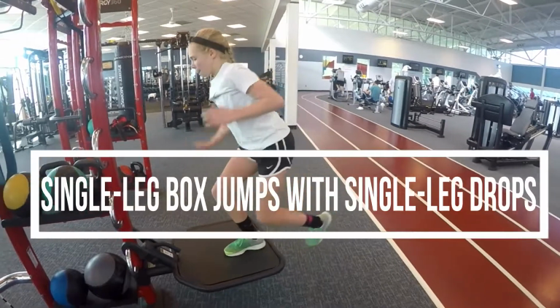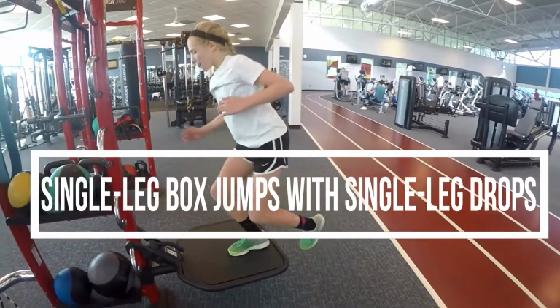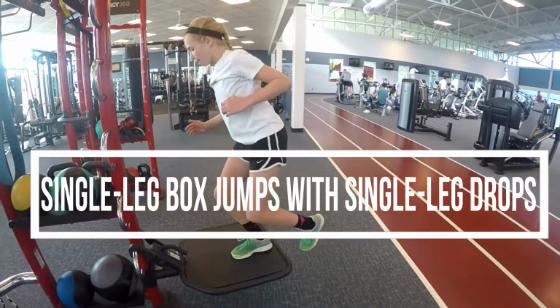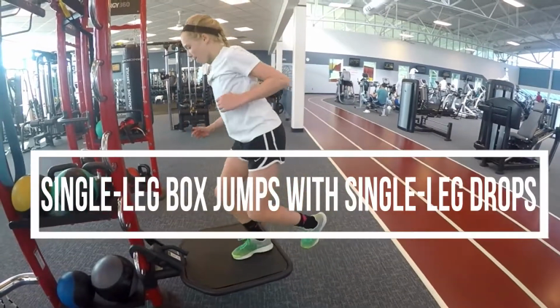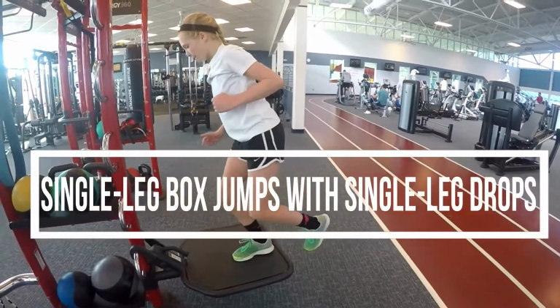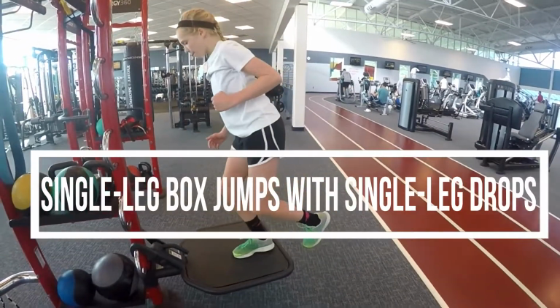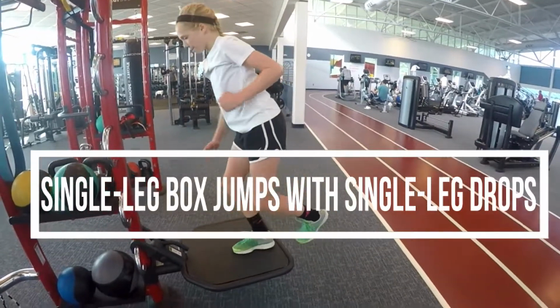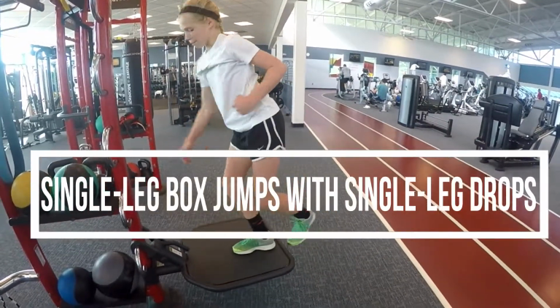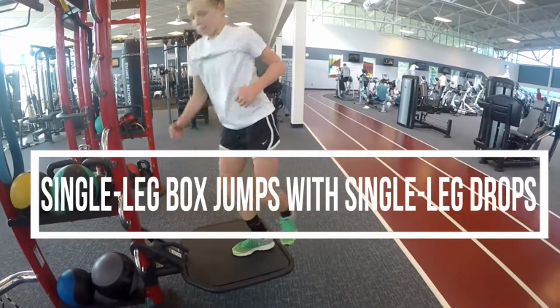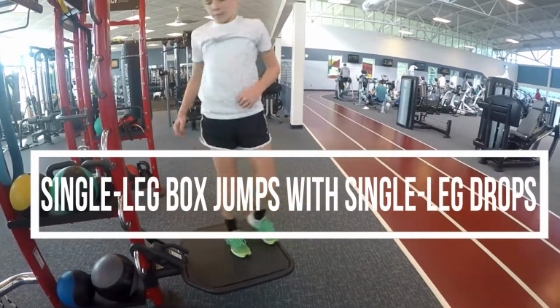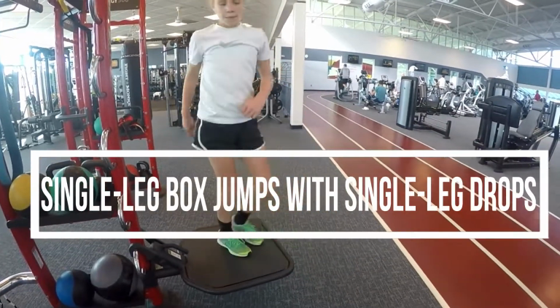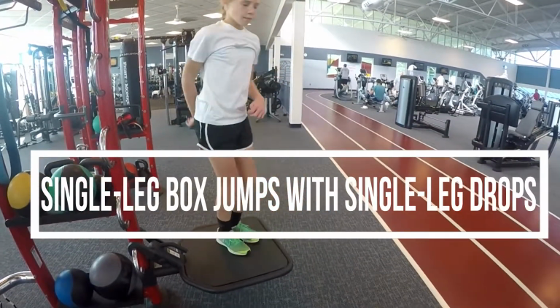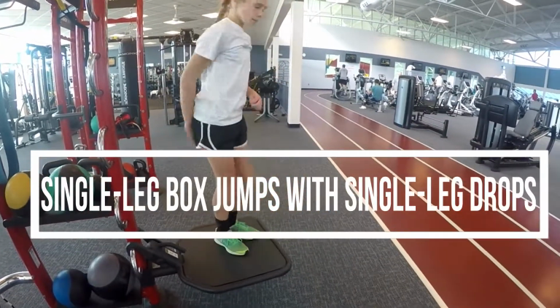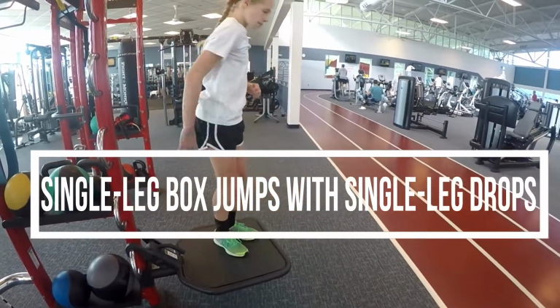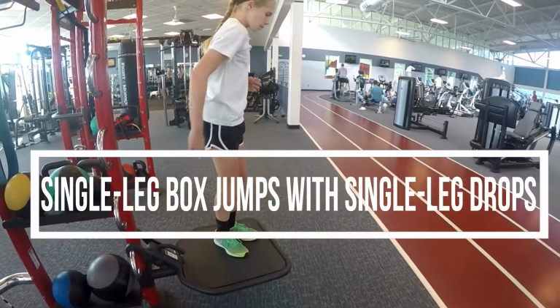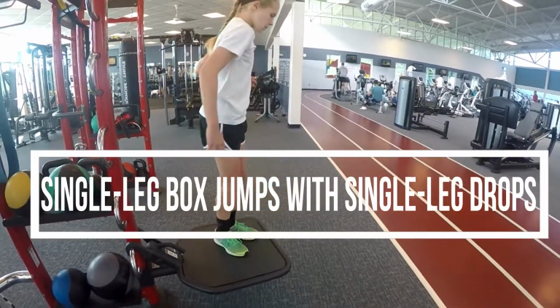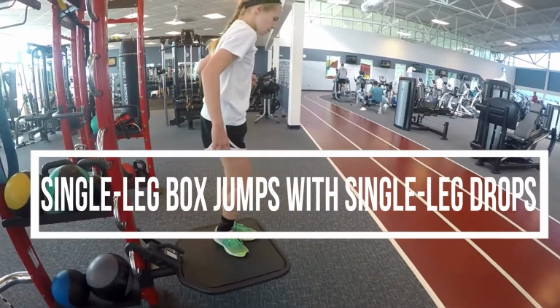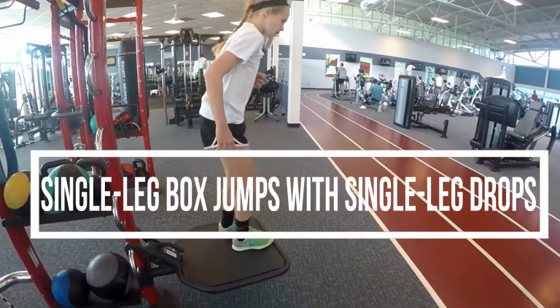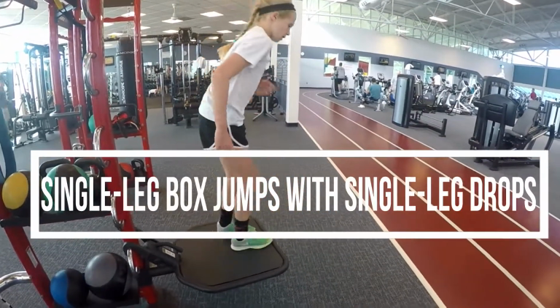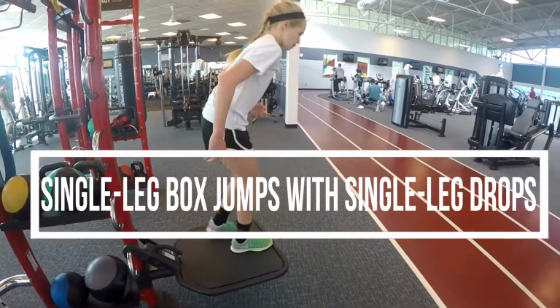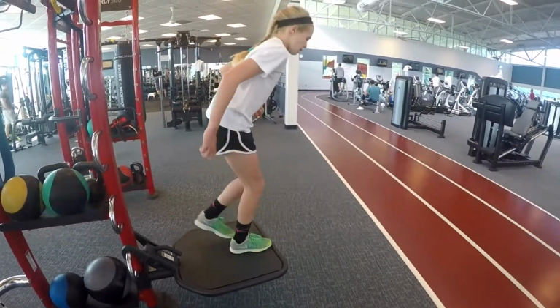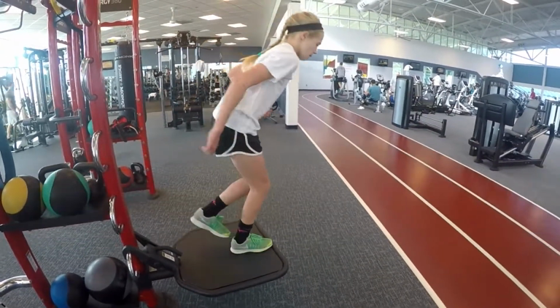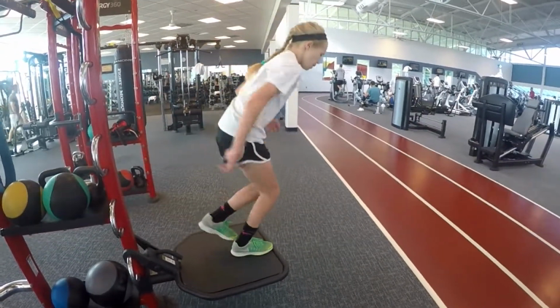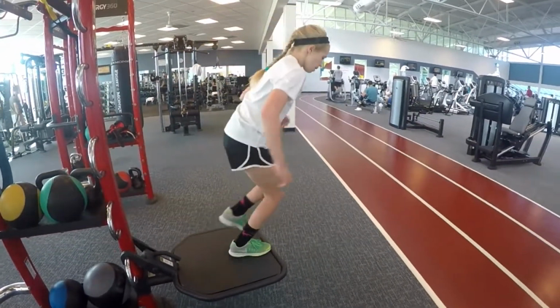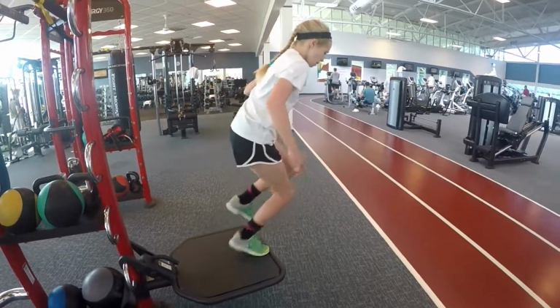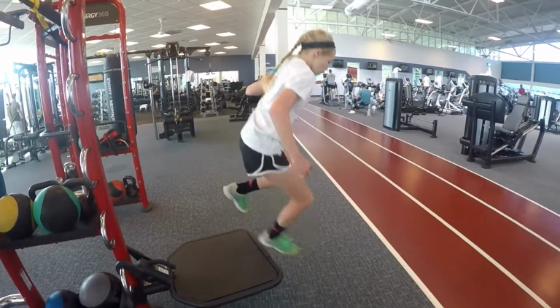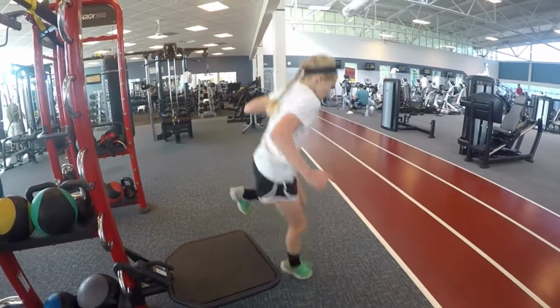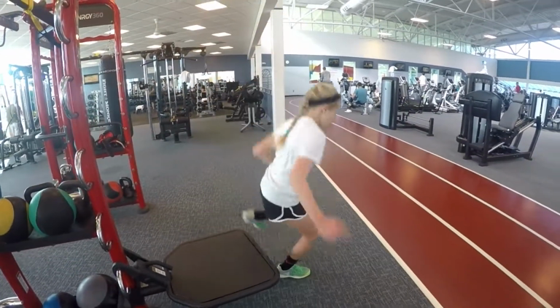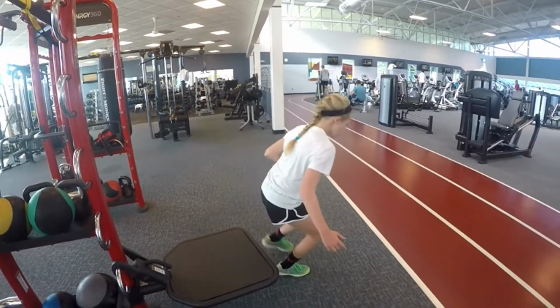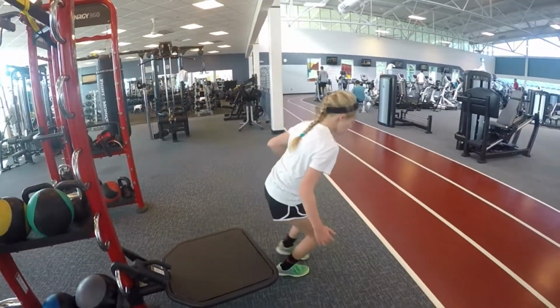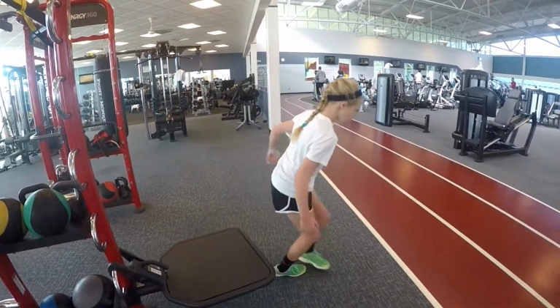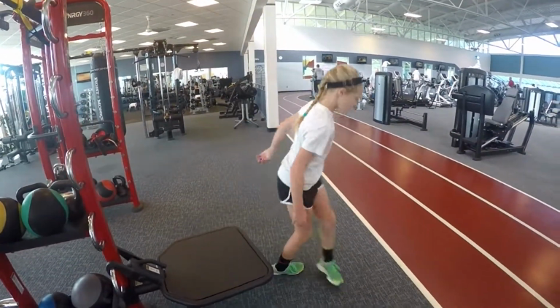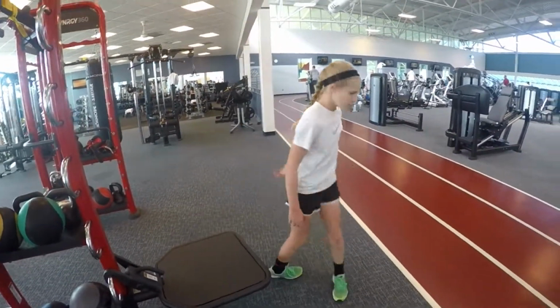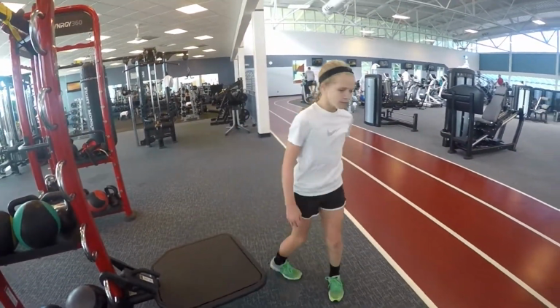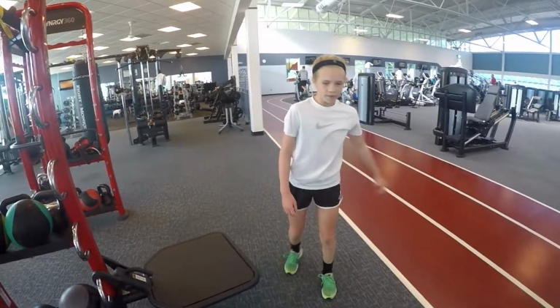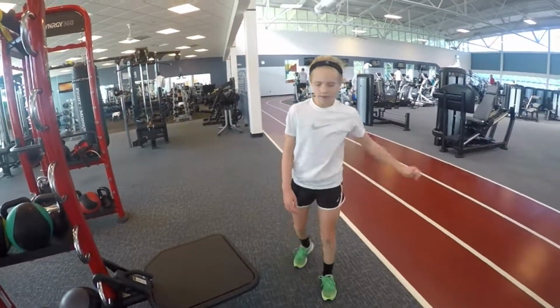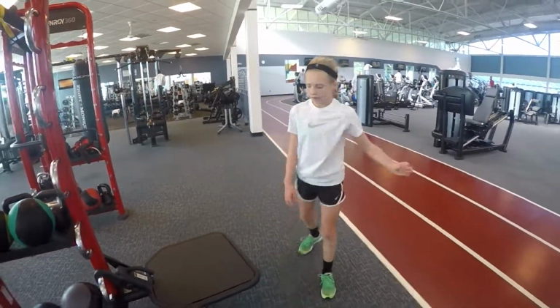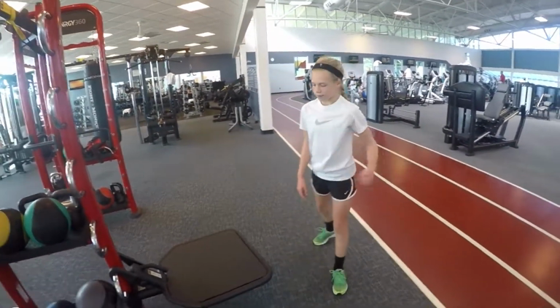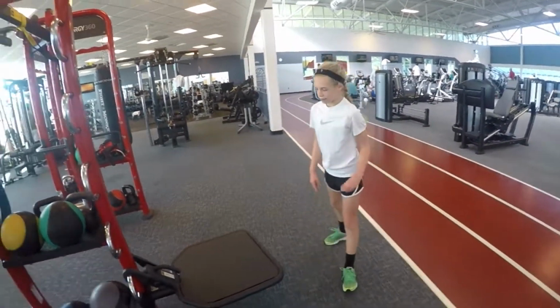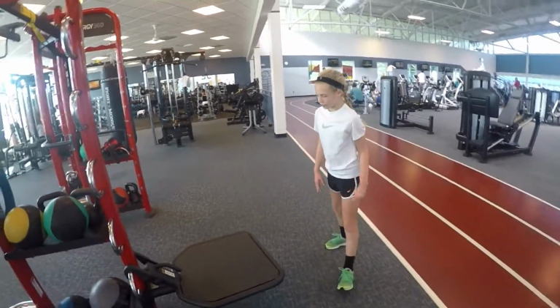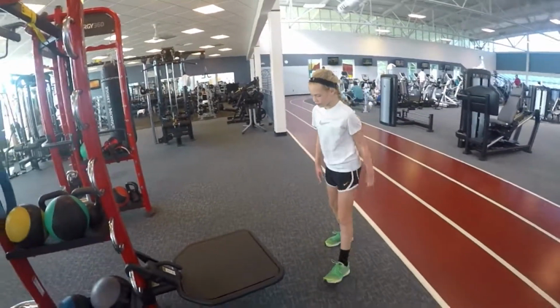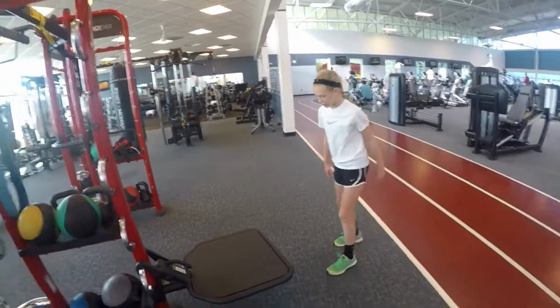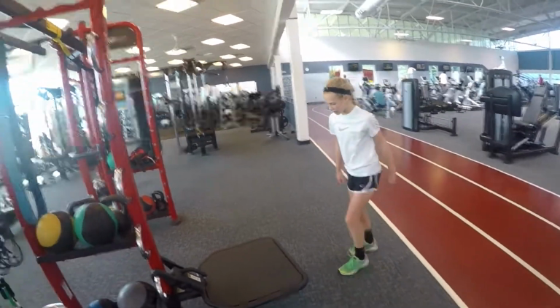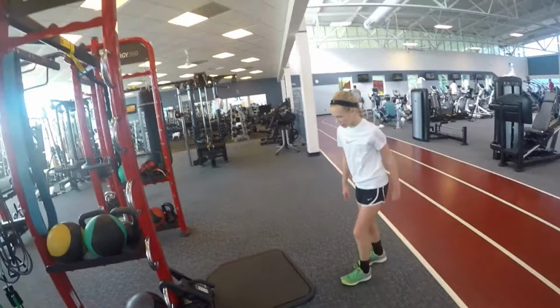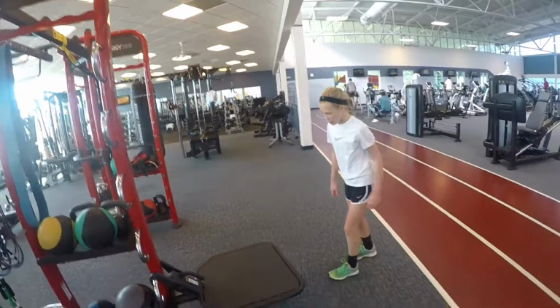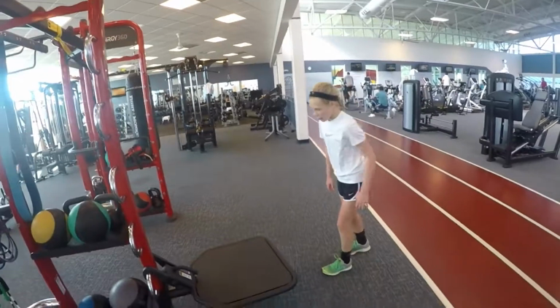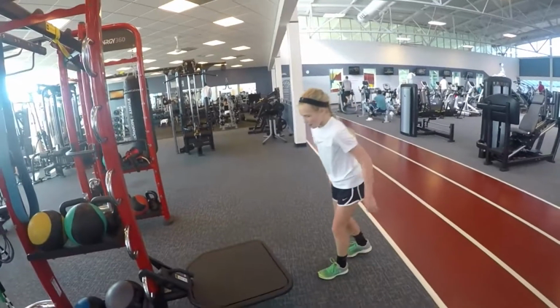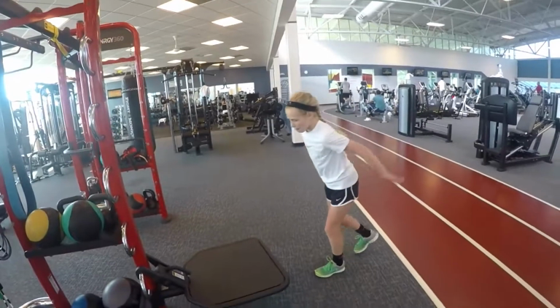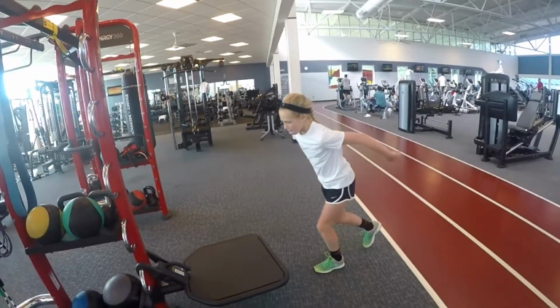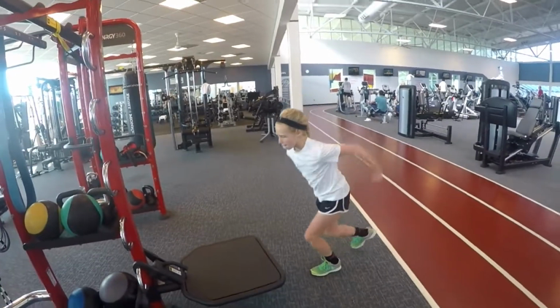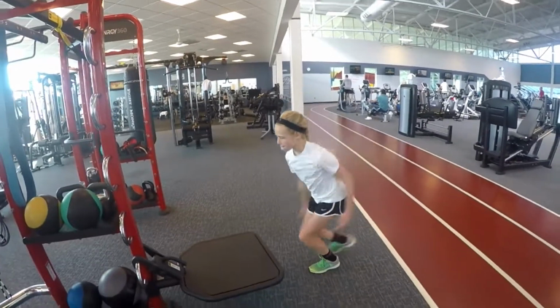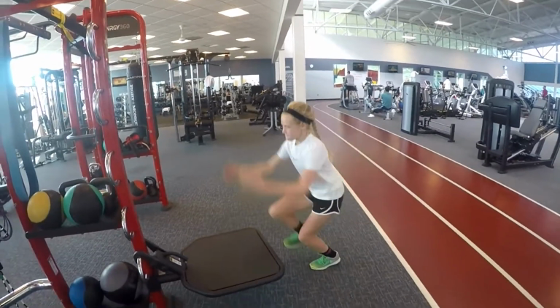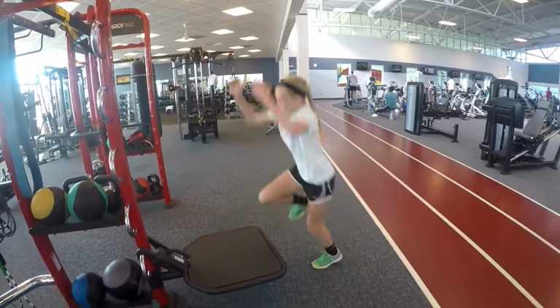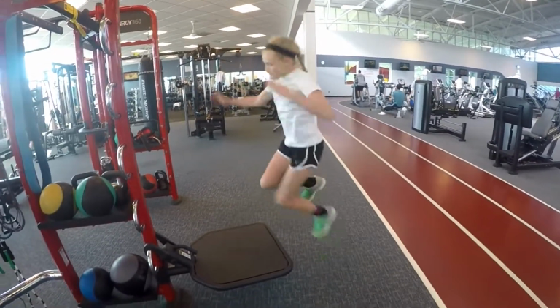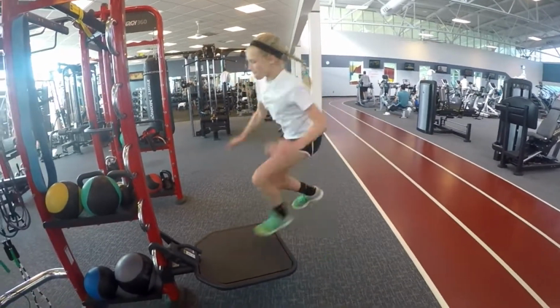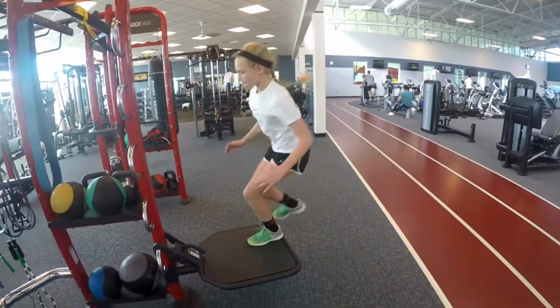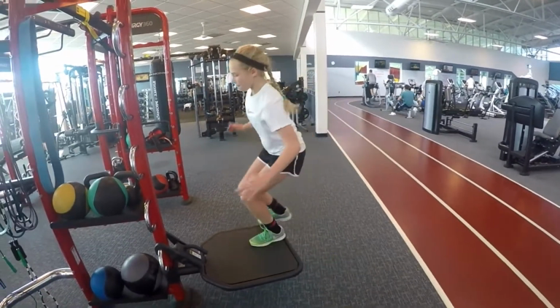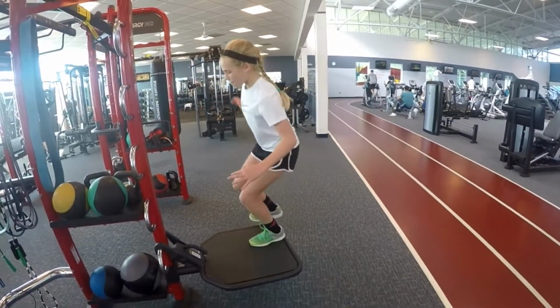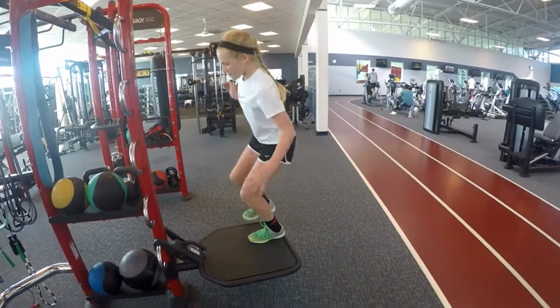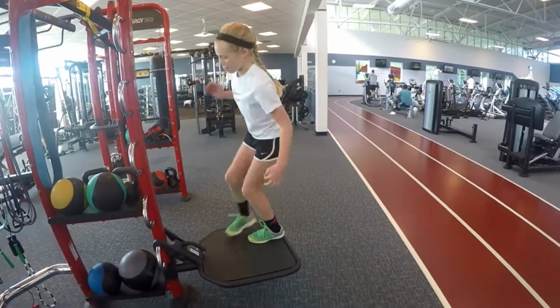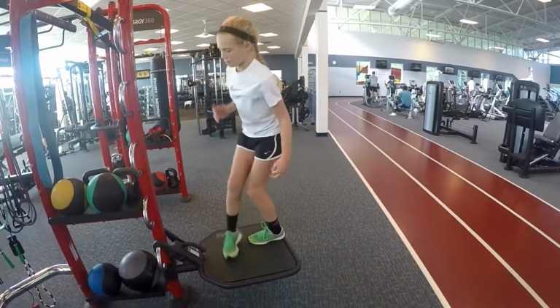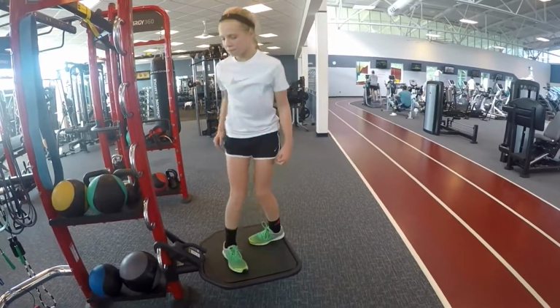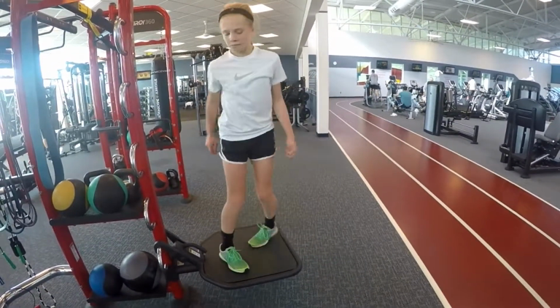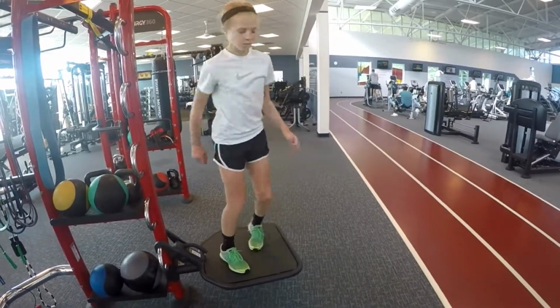So the very first one: single-leg jump up — good — and then single-leg drop, and then we'd switch legs. Good.